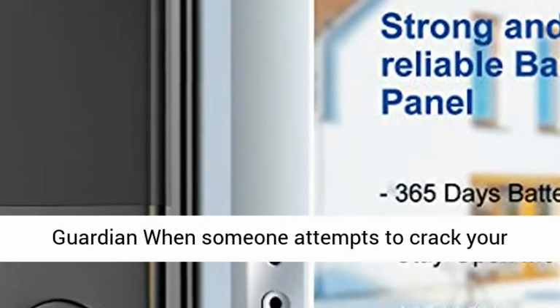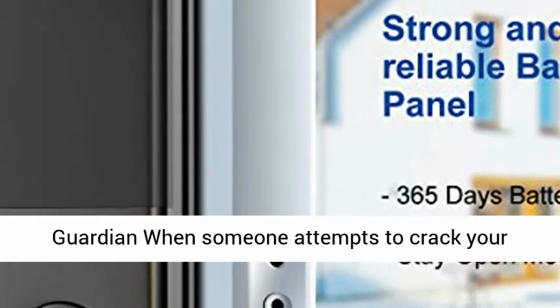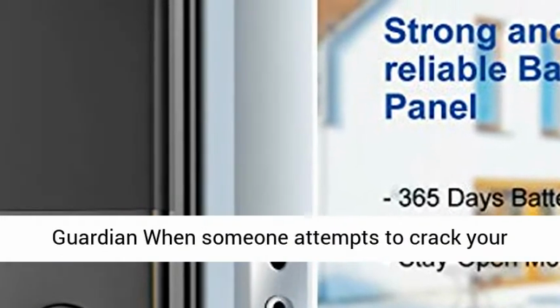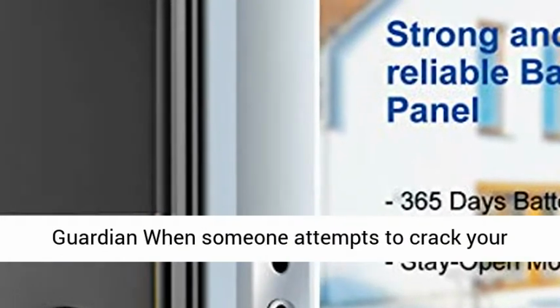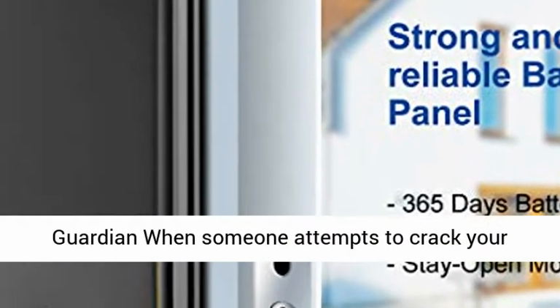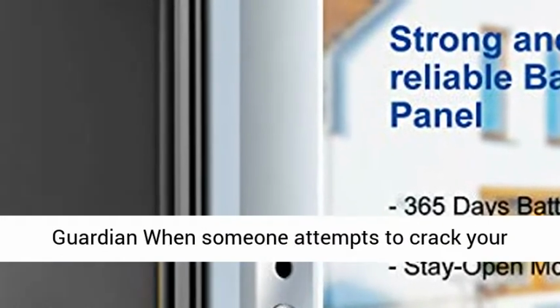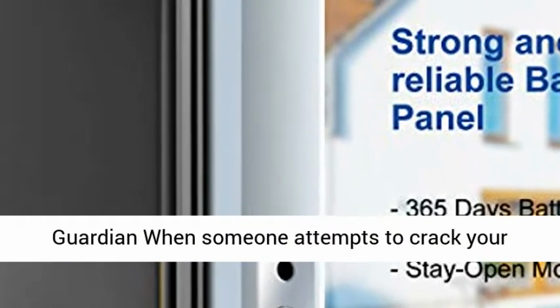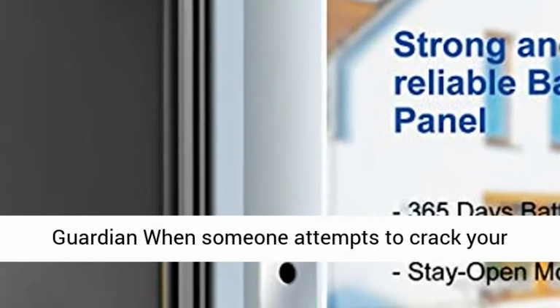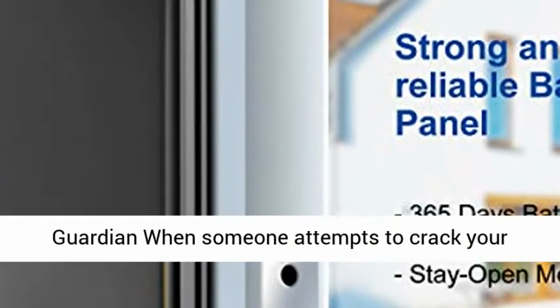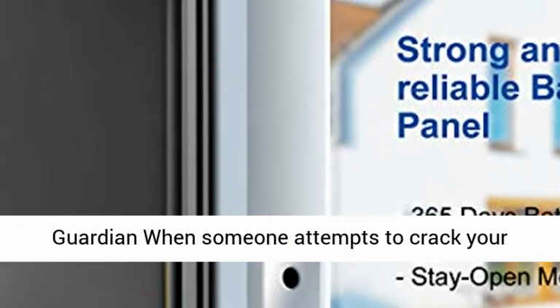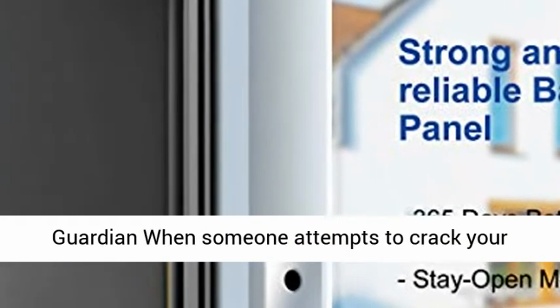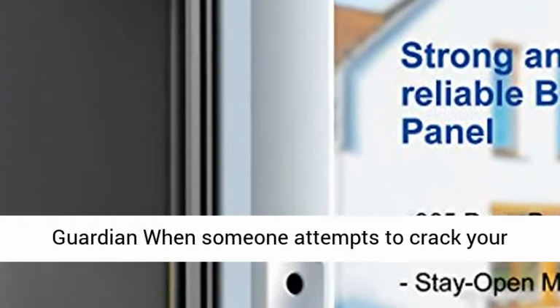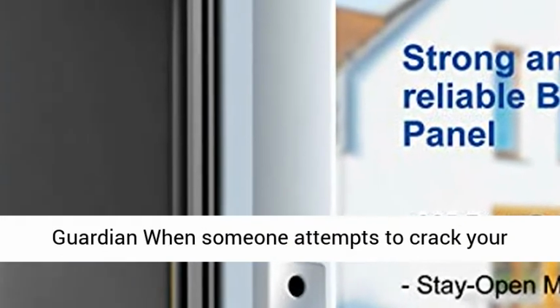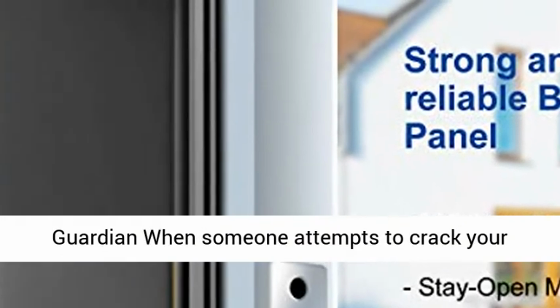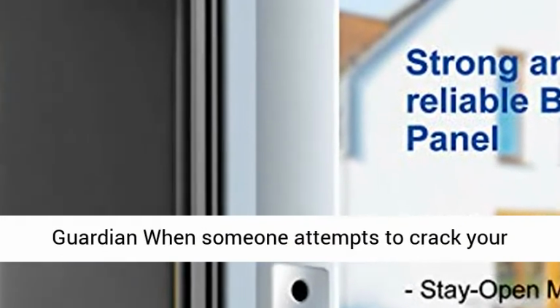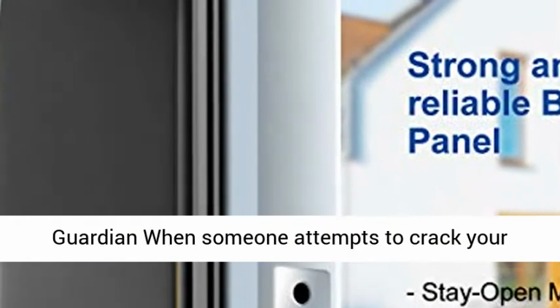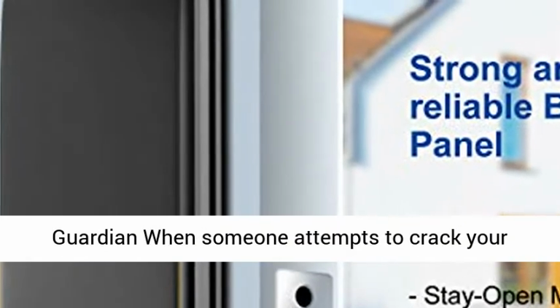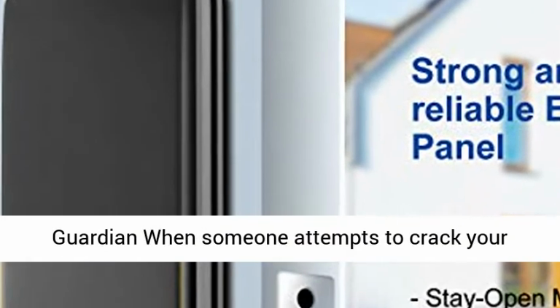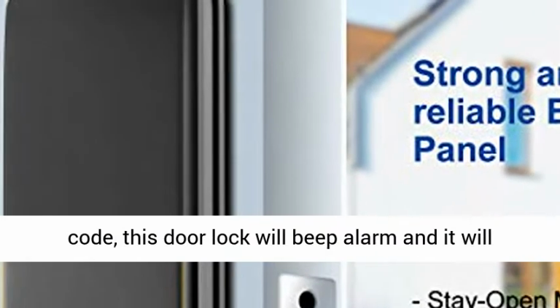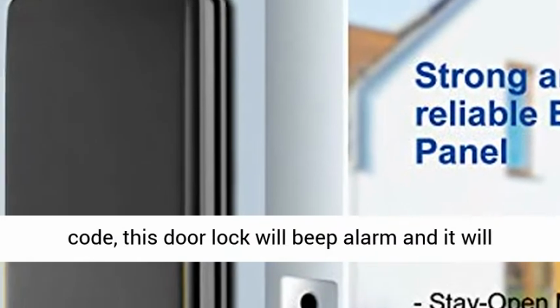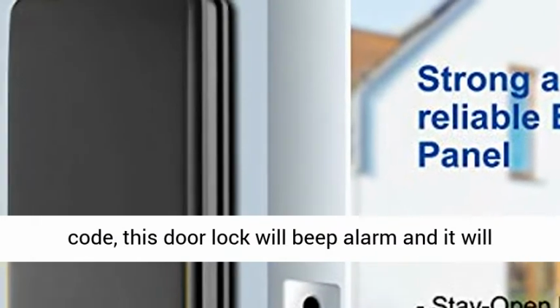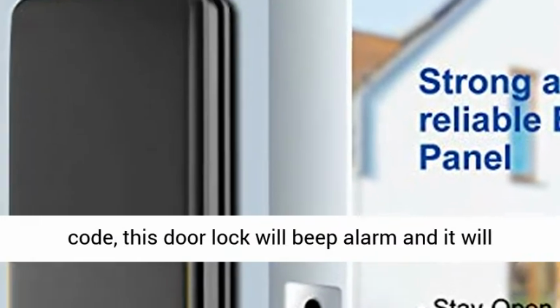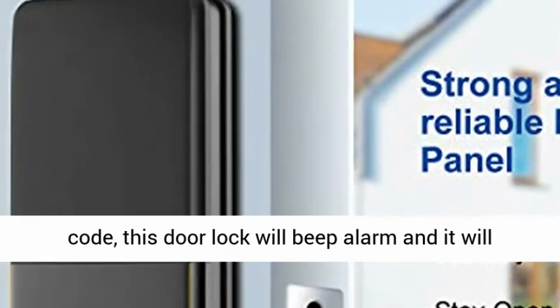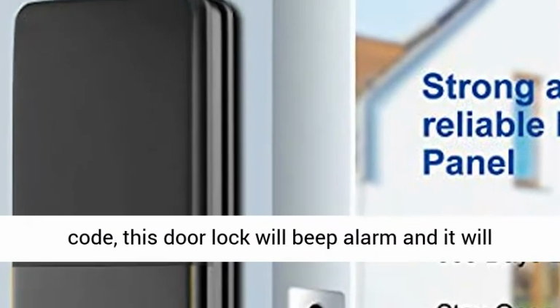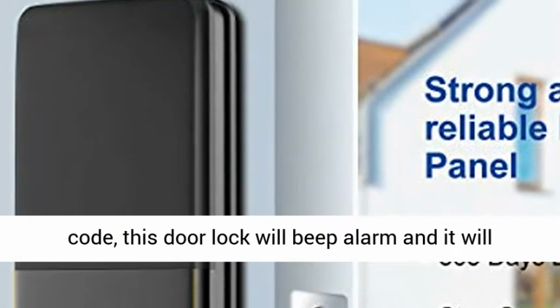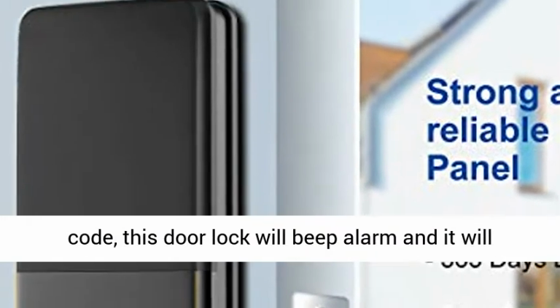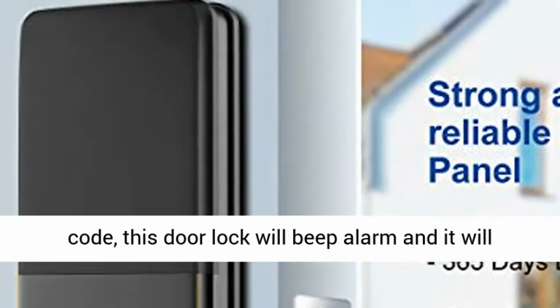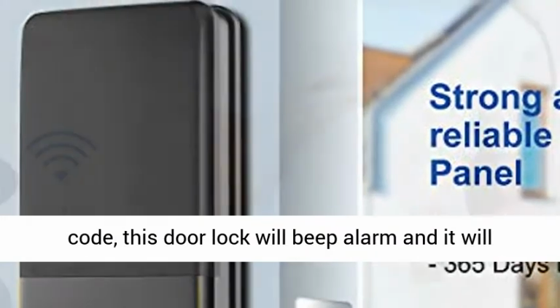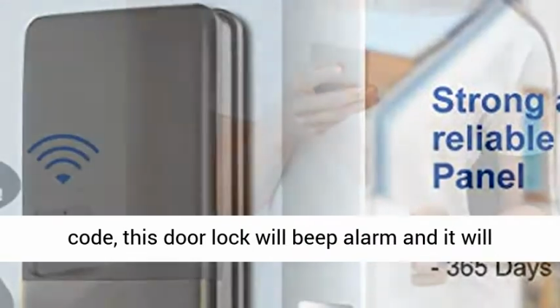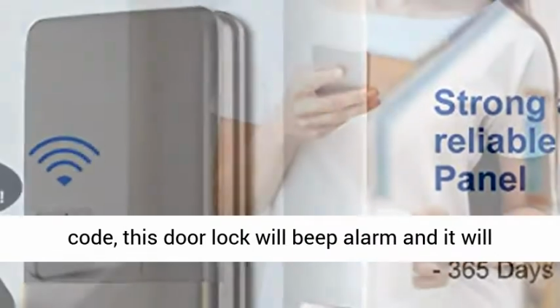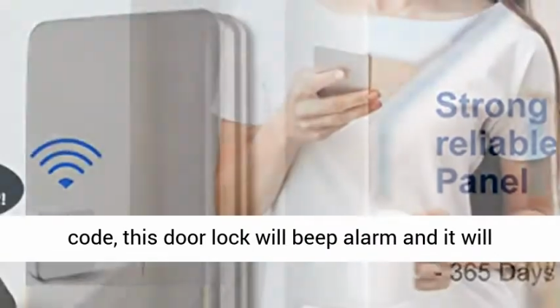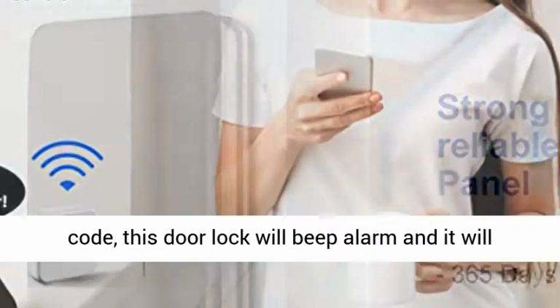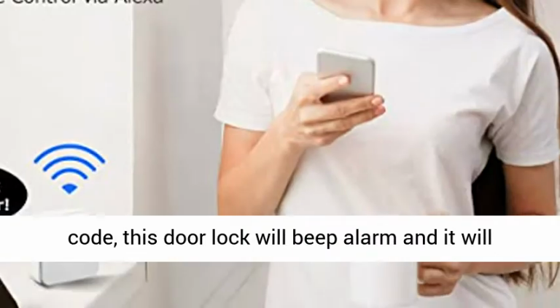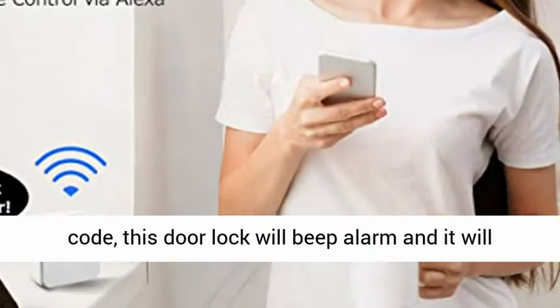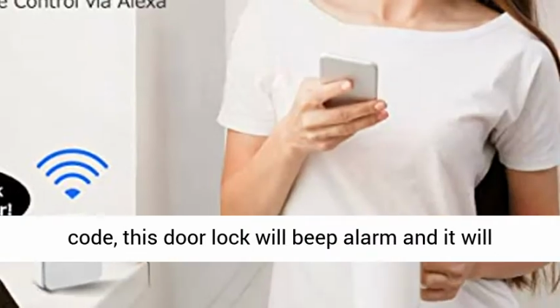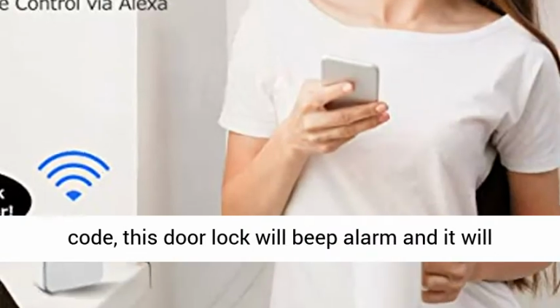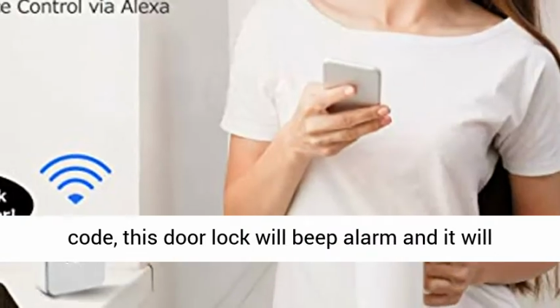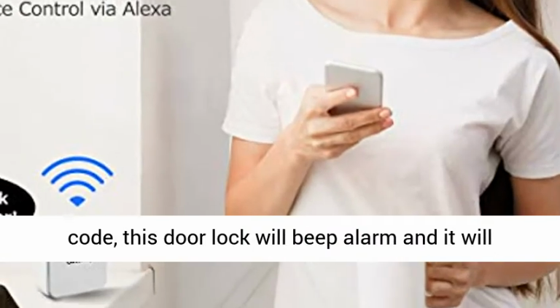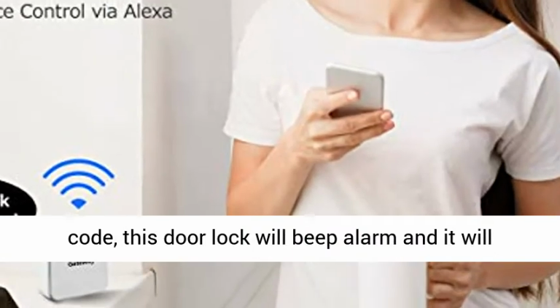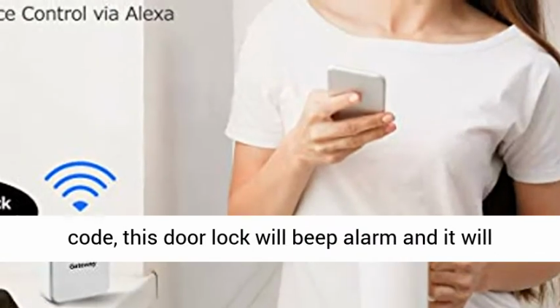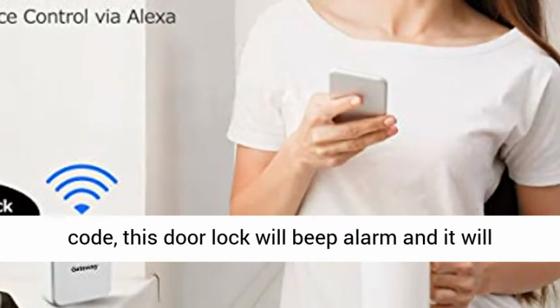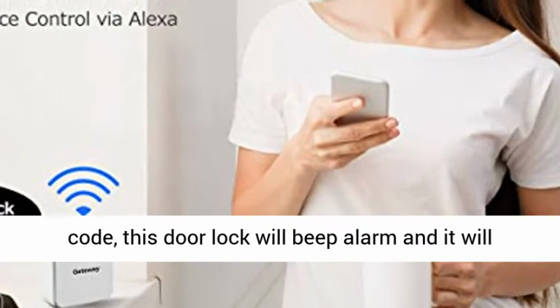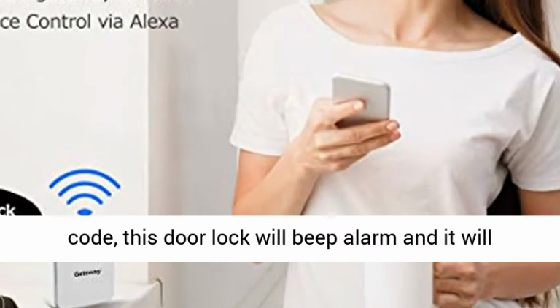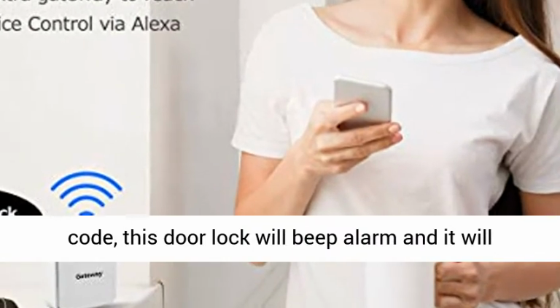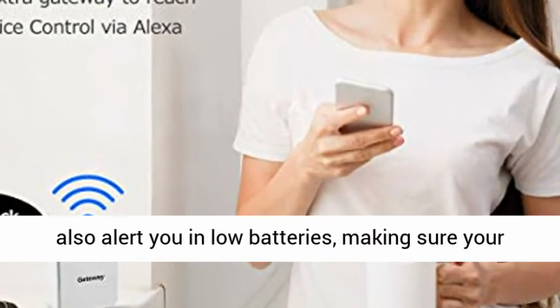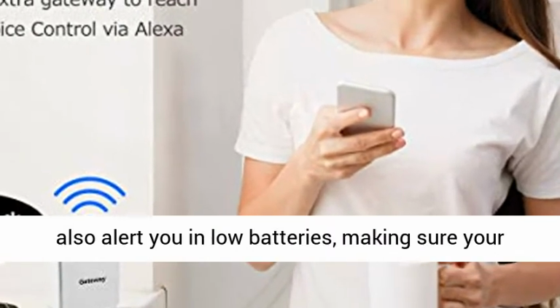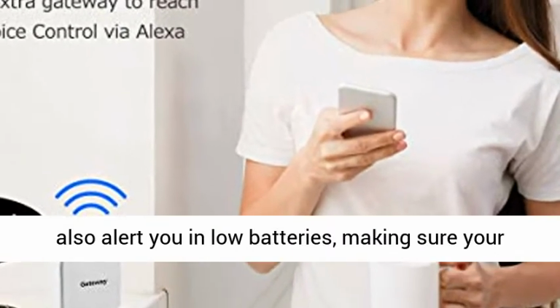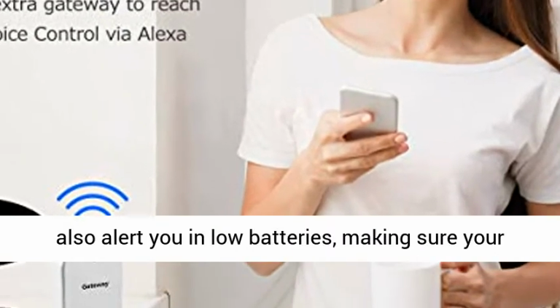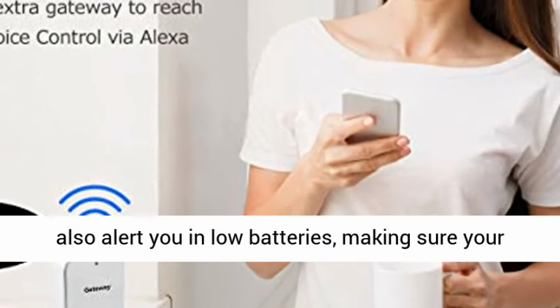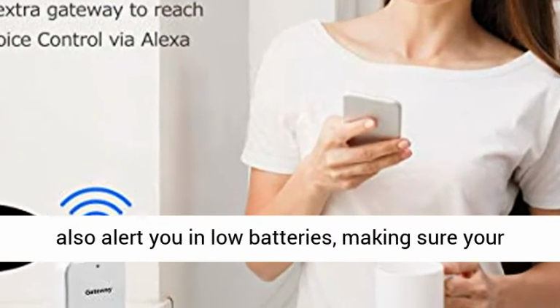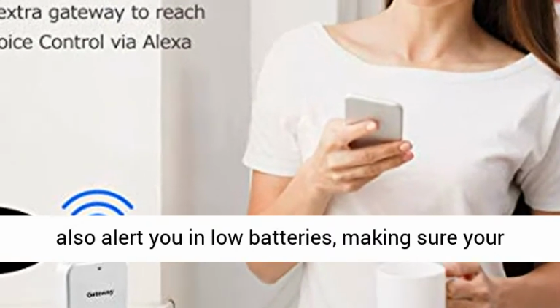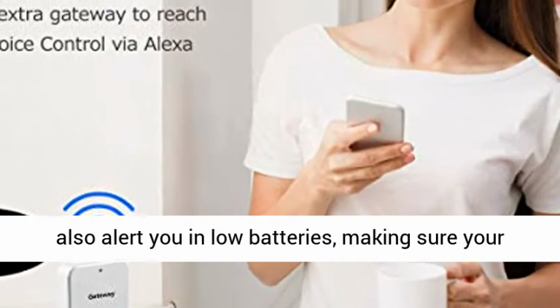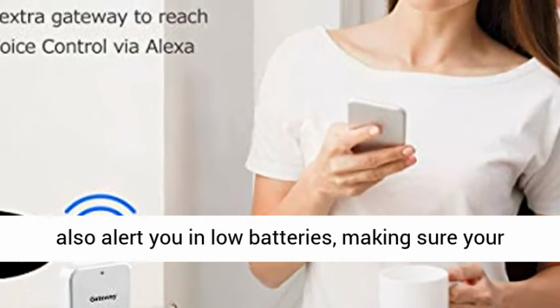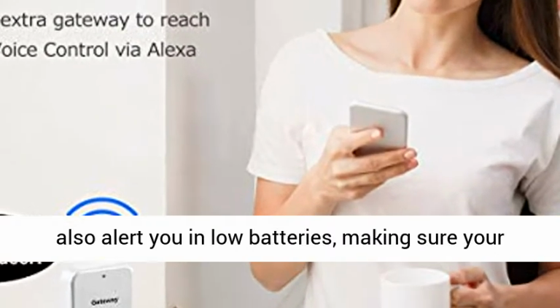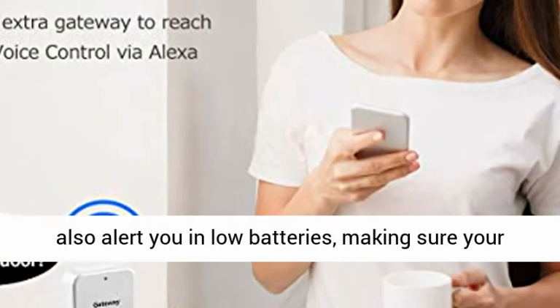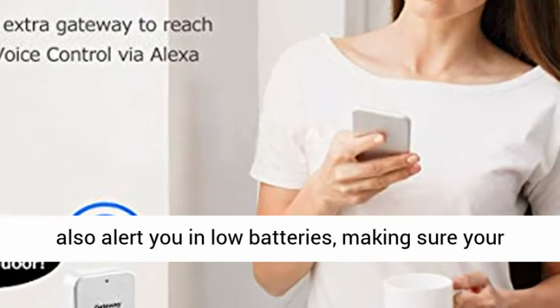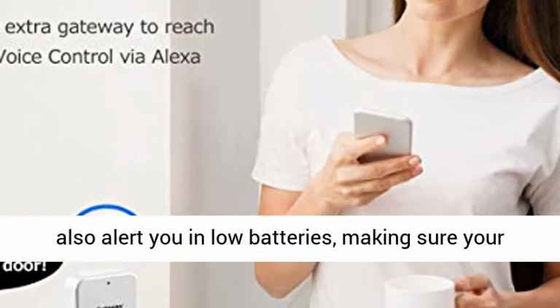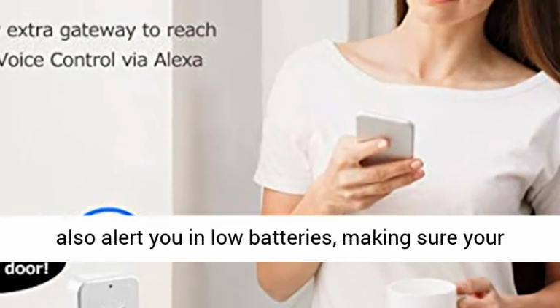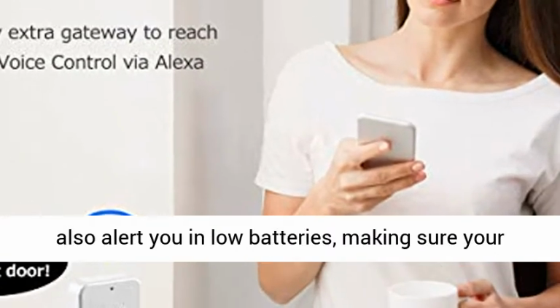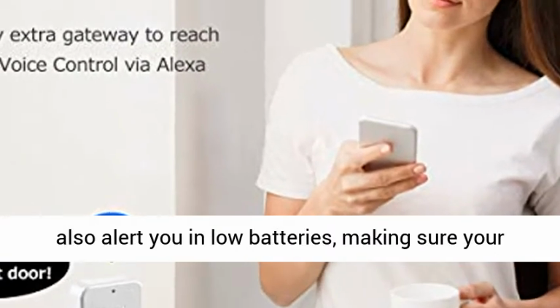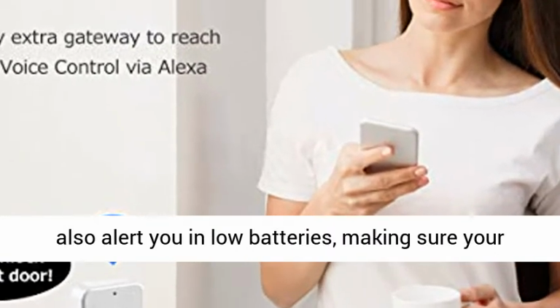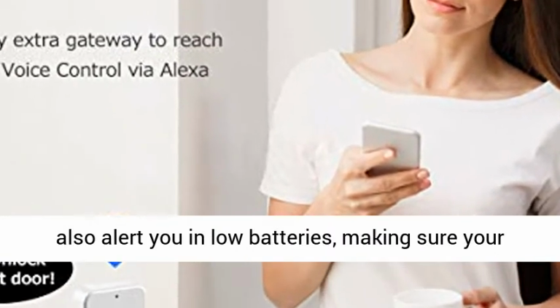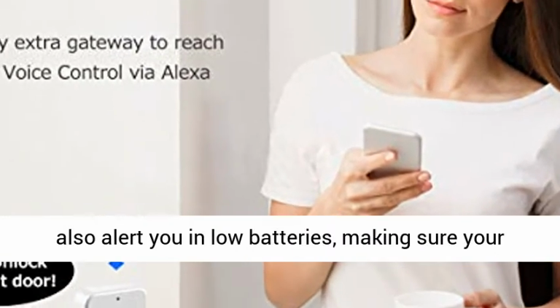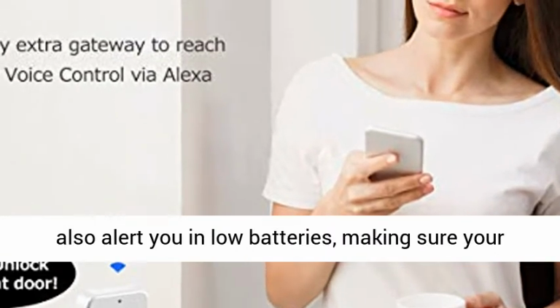Faithful Guardian: when someone attempts to crack your code, this door lock will beep an alarm, and it will also alert you on low batteries, making sure your family stays safe and sound.